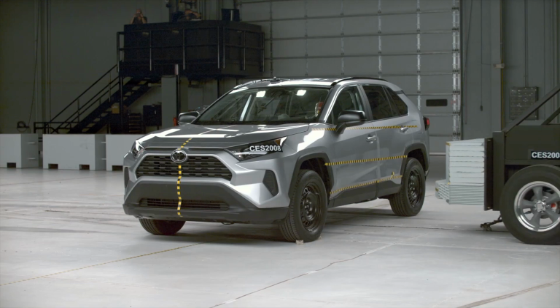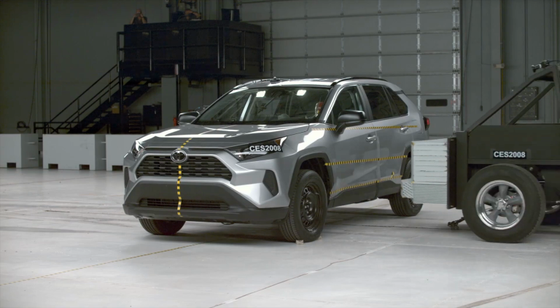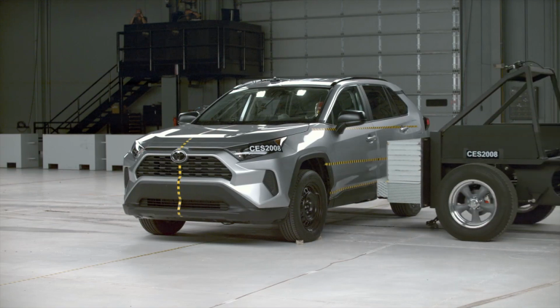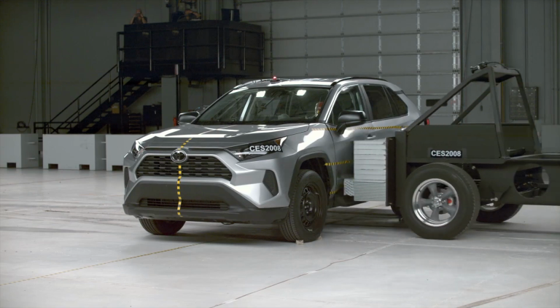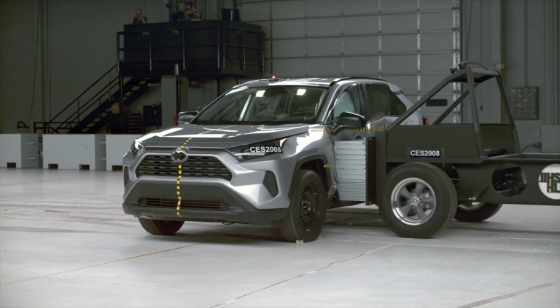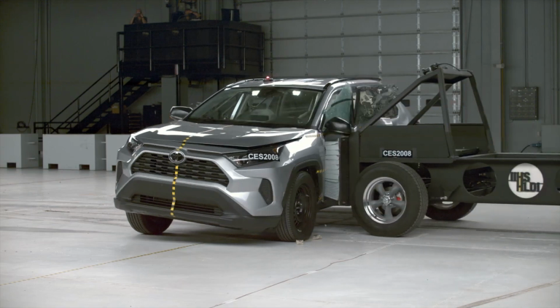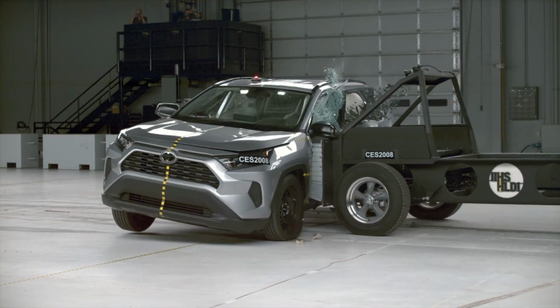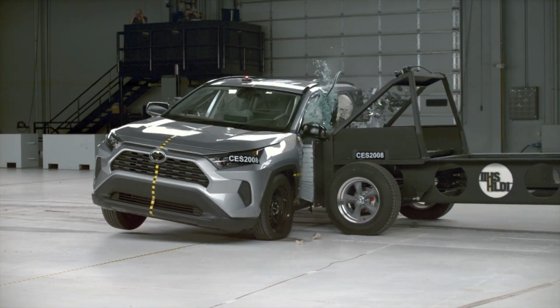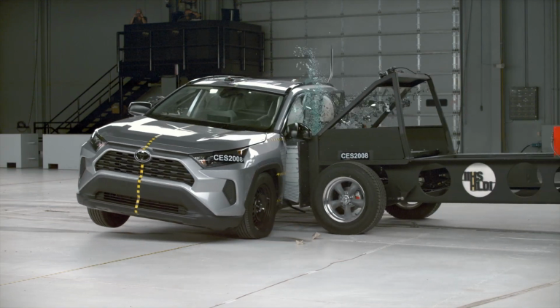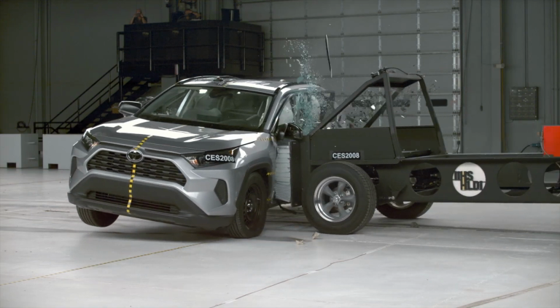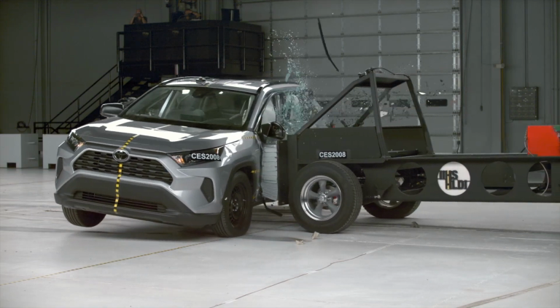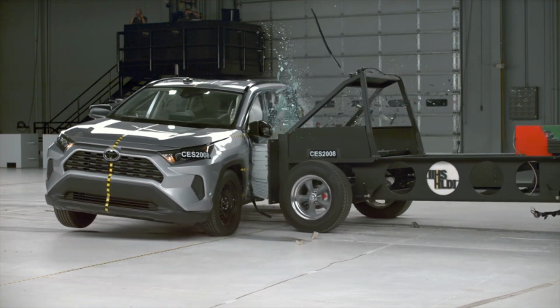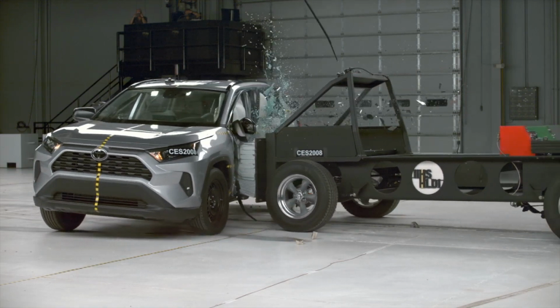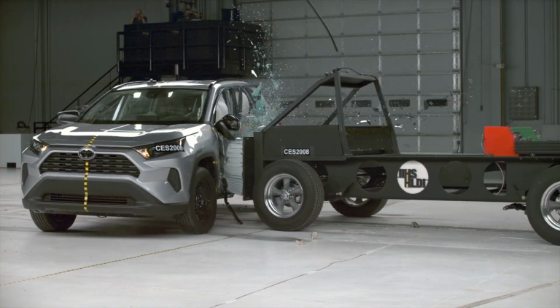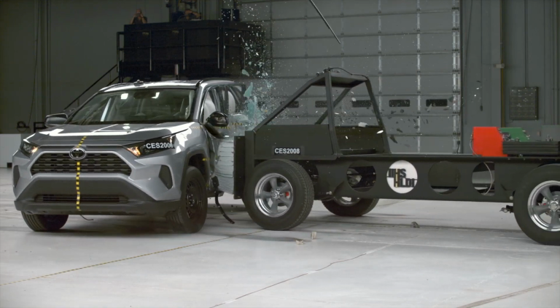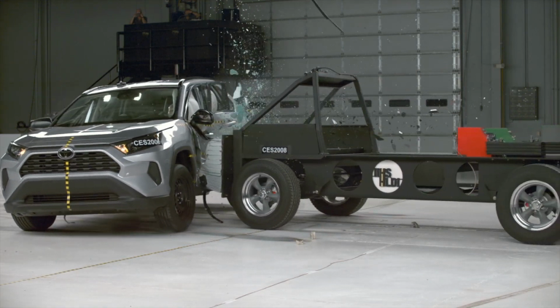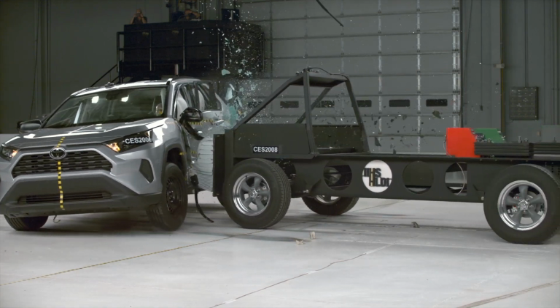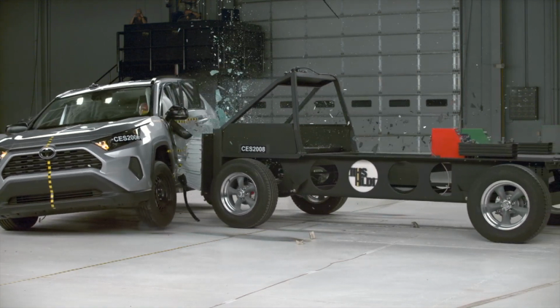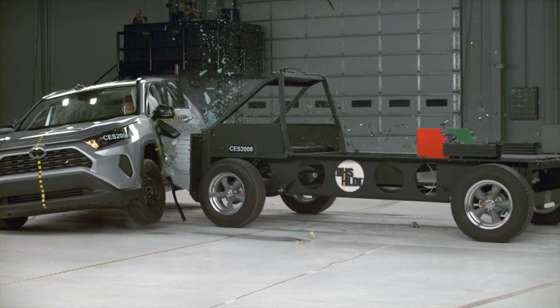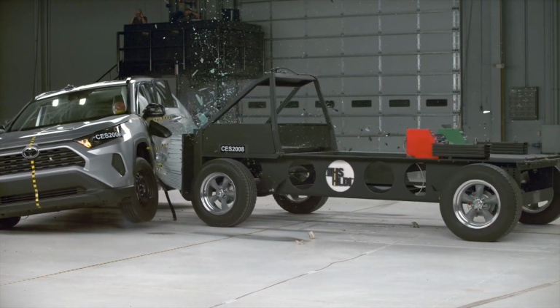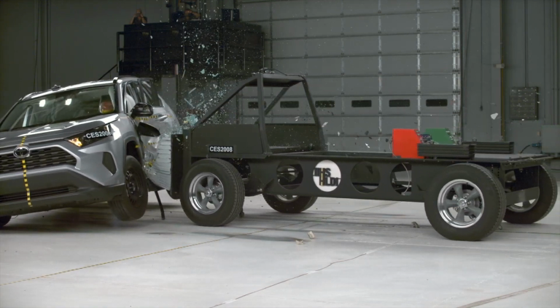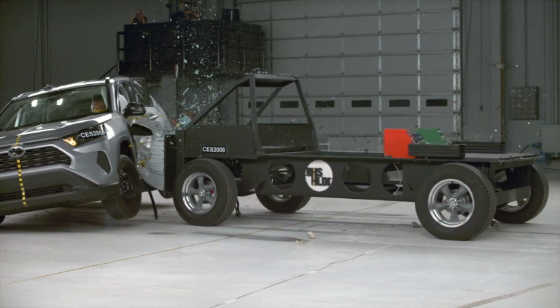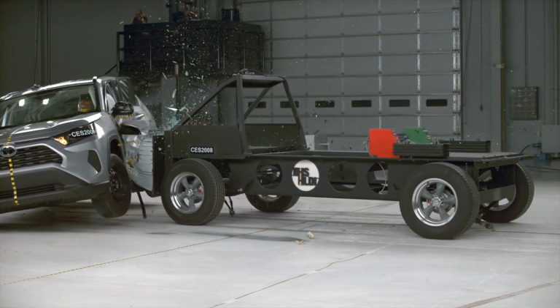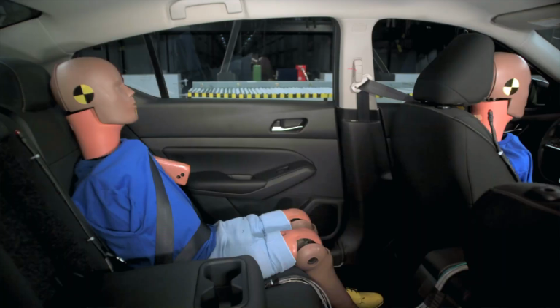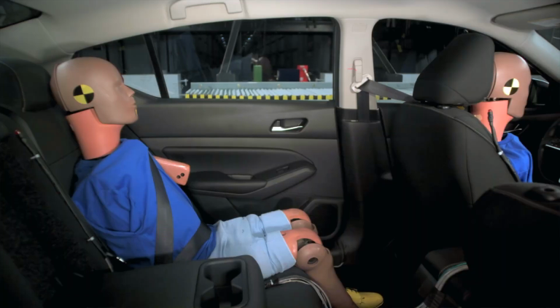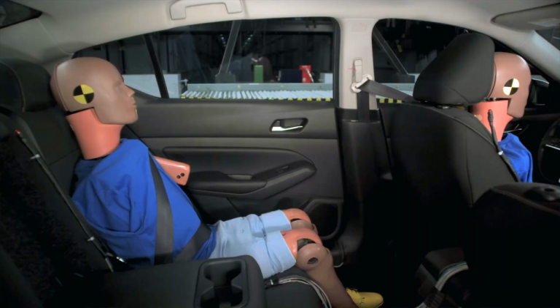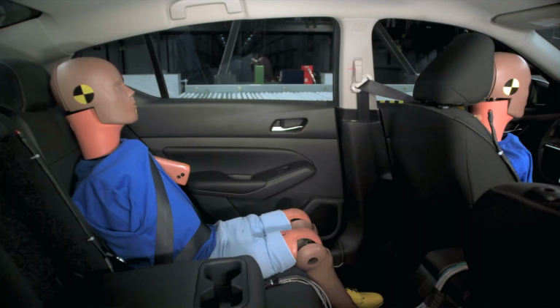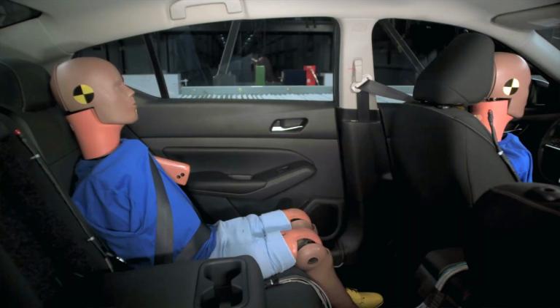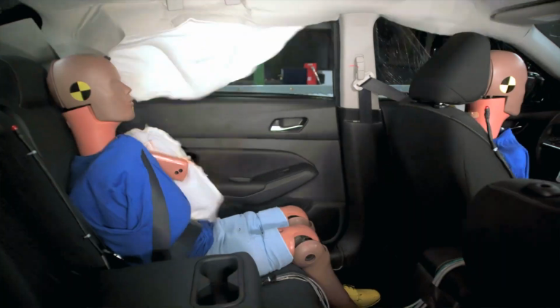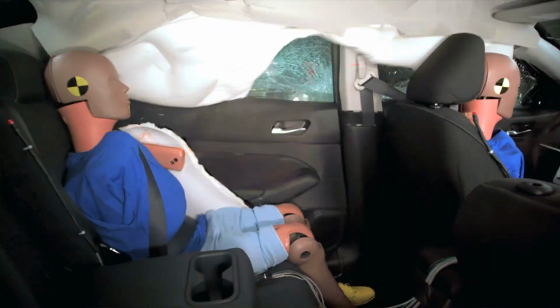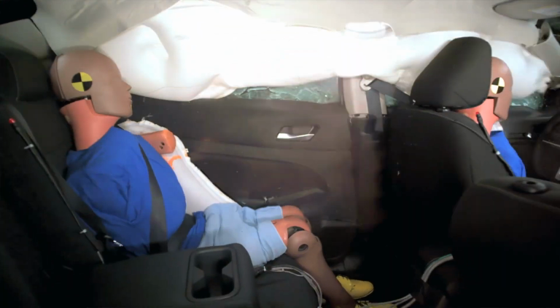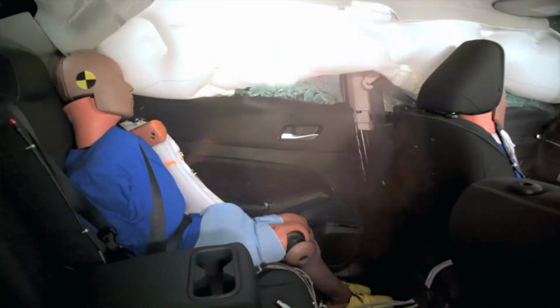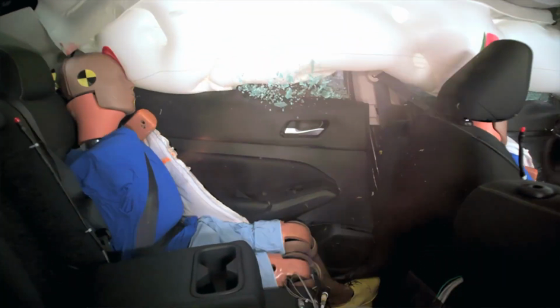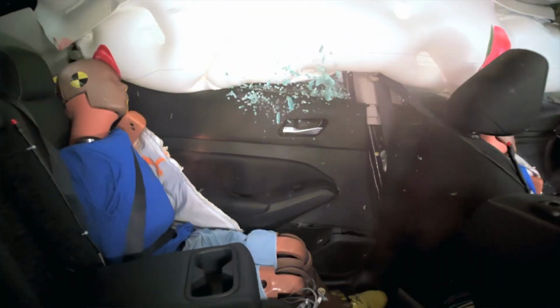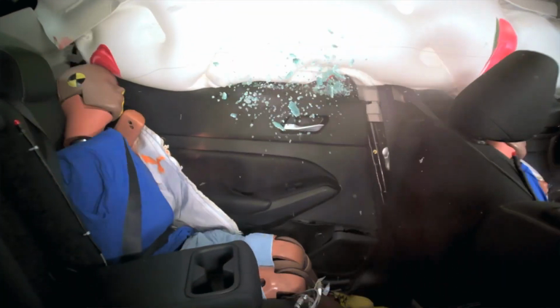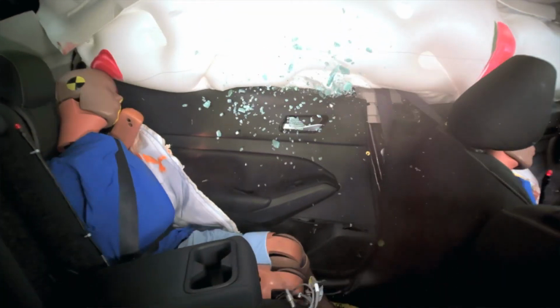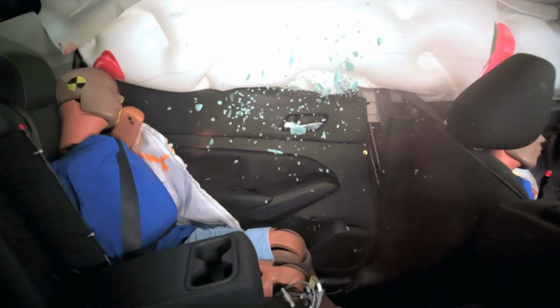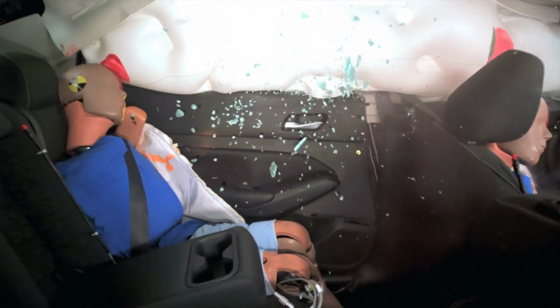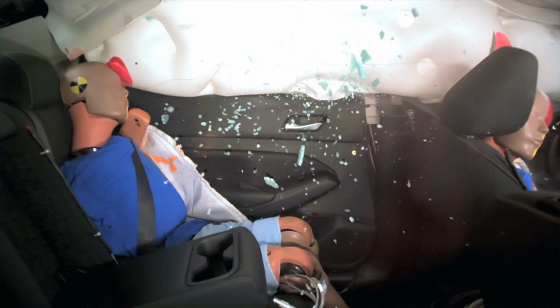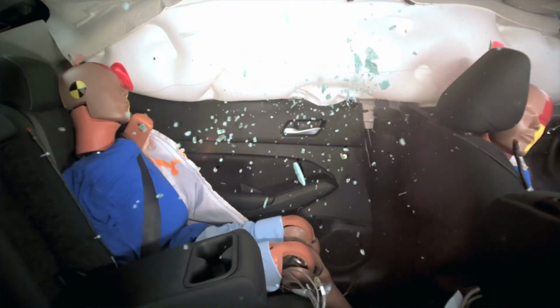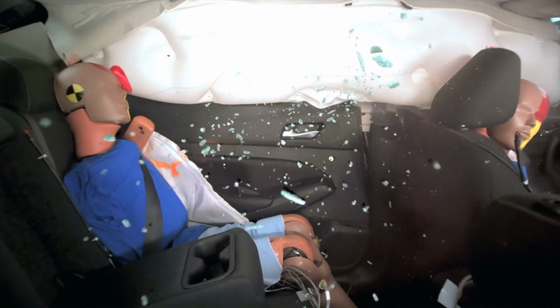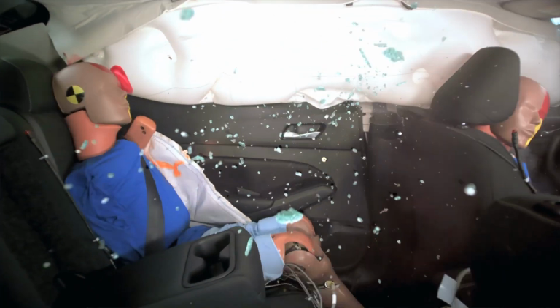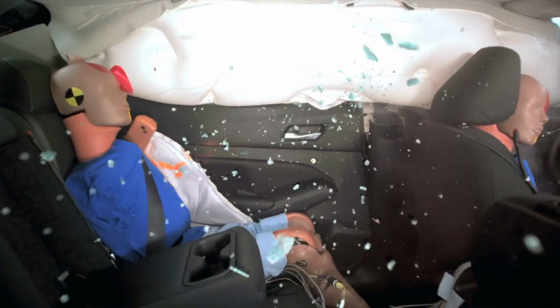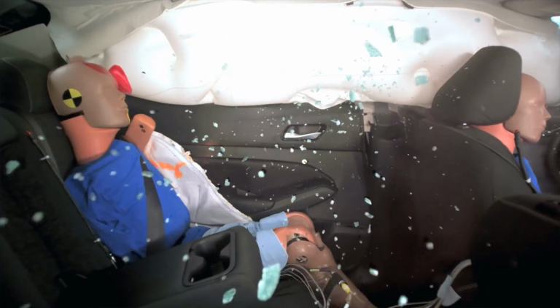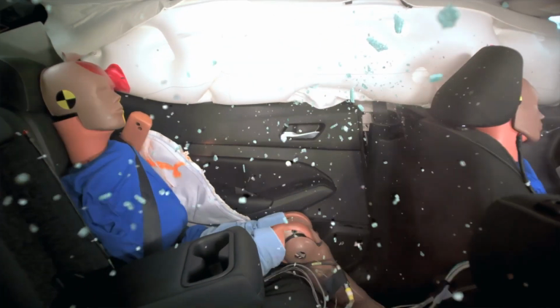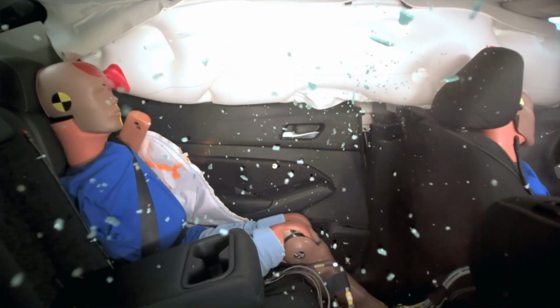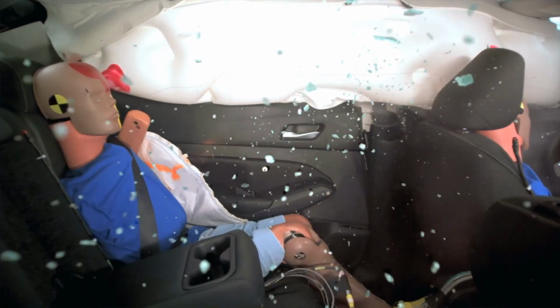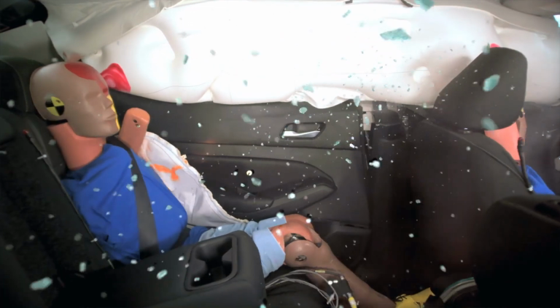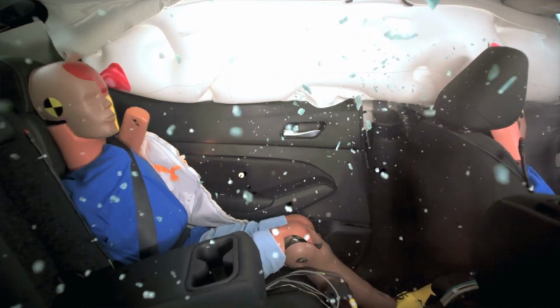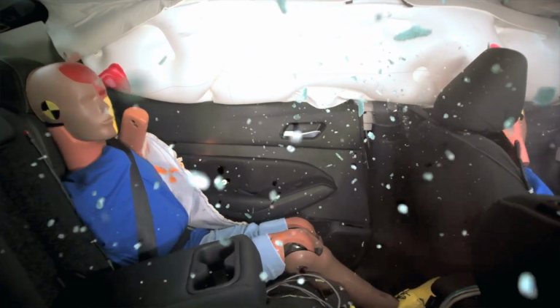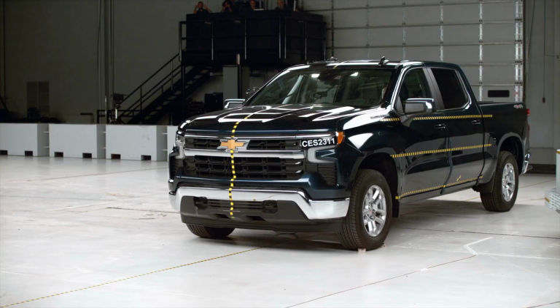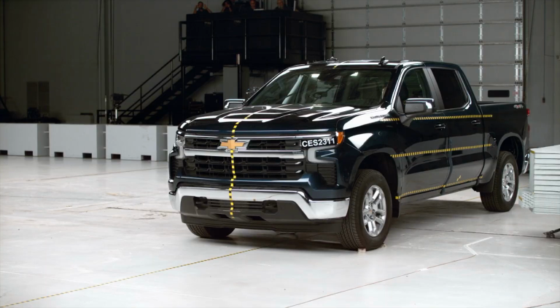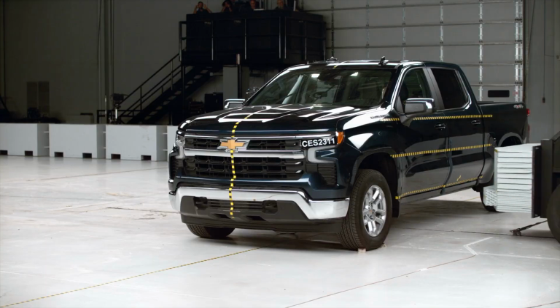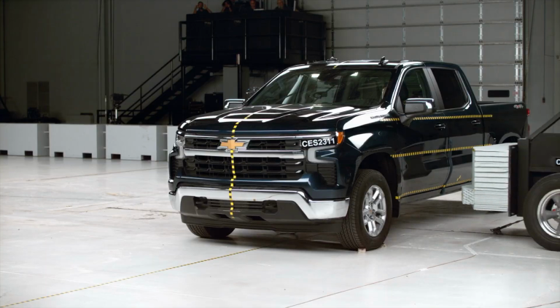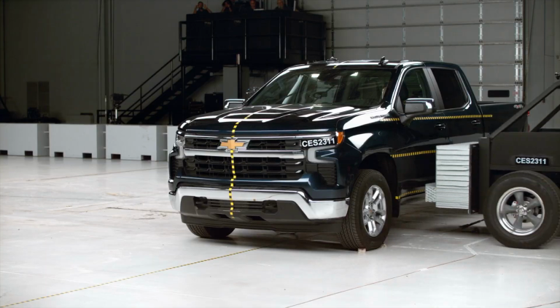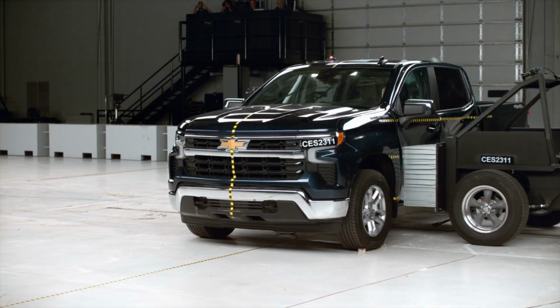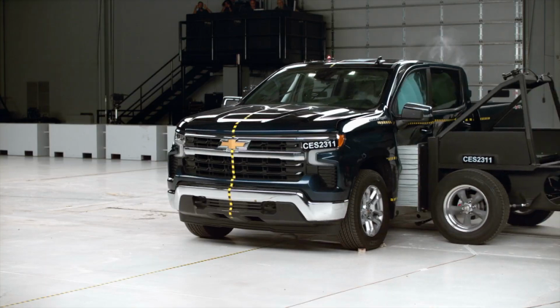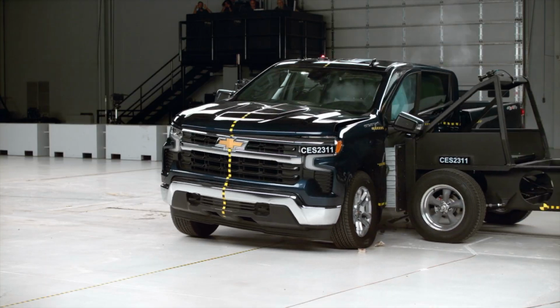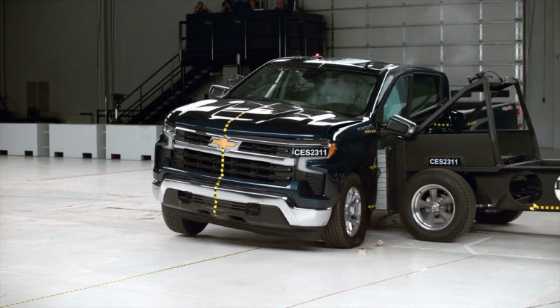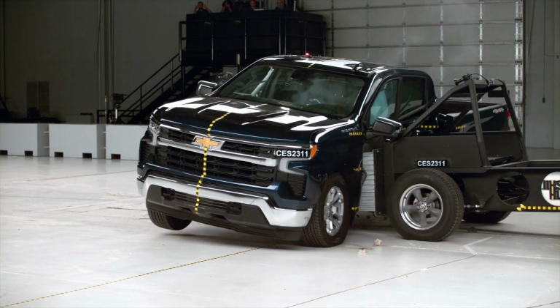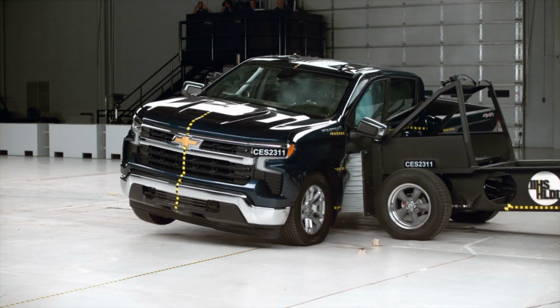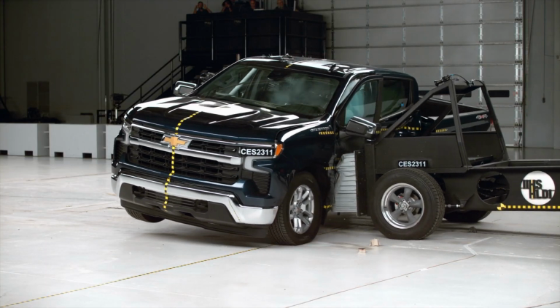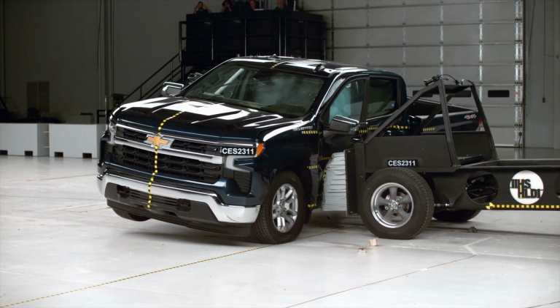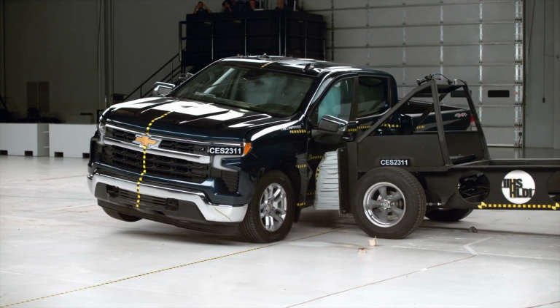But not every vehicle has seen improvements. In this video, we'll review the vehicles for sale today that have subpar performance.